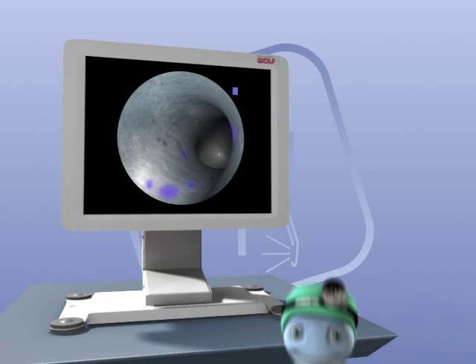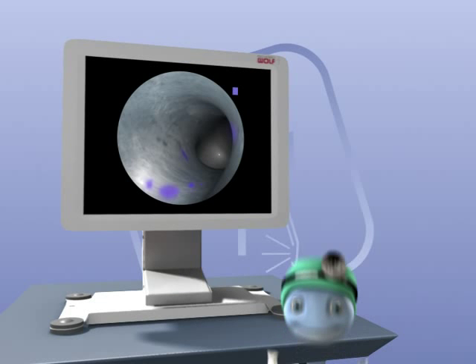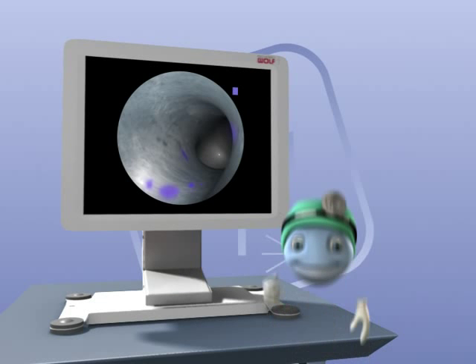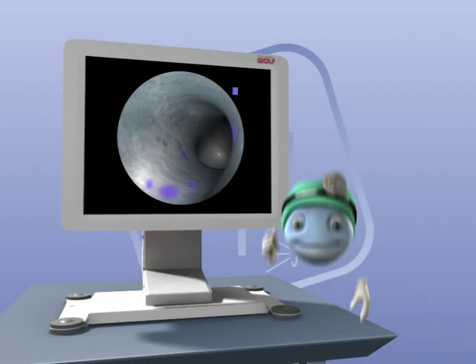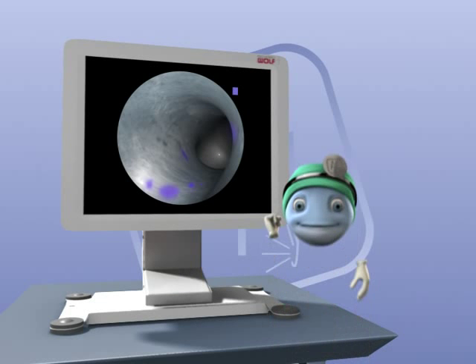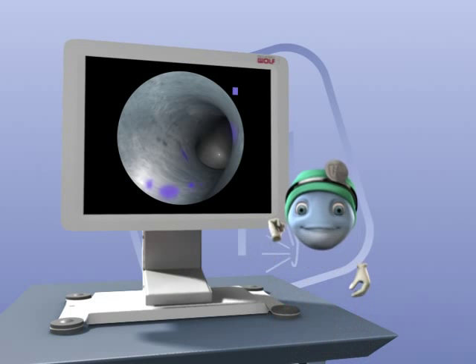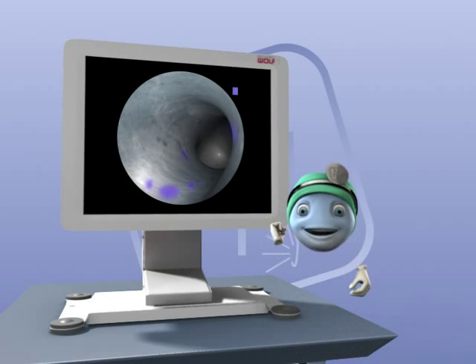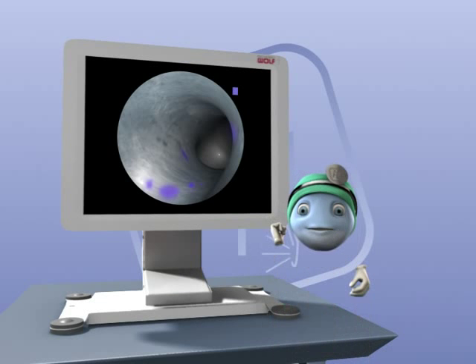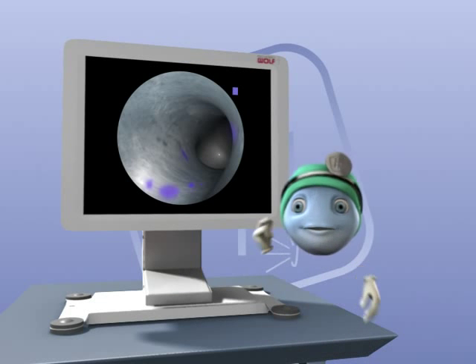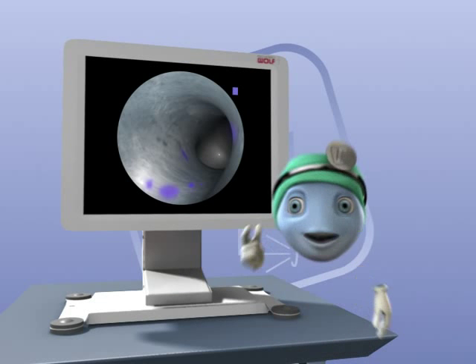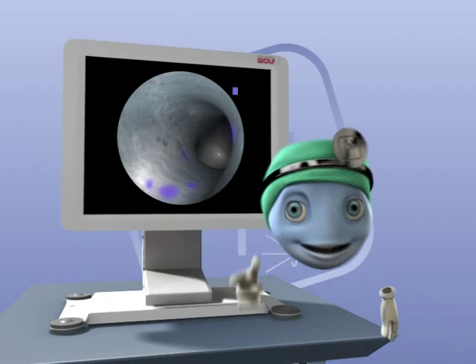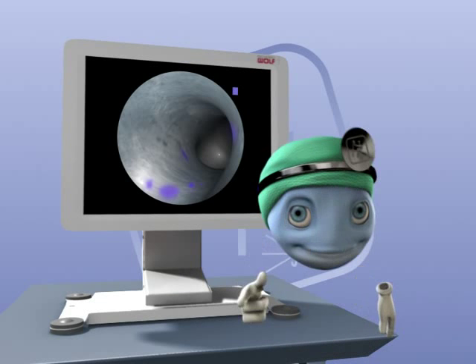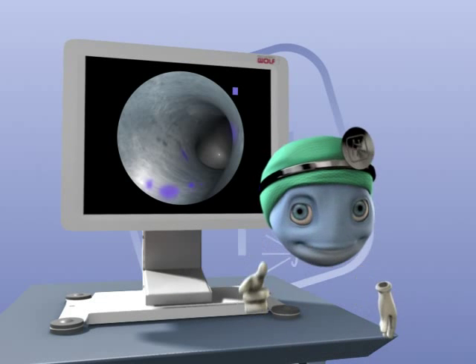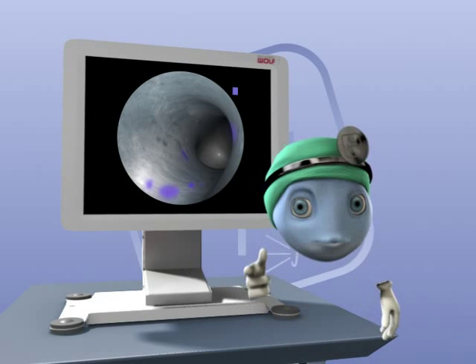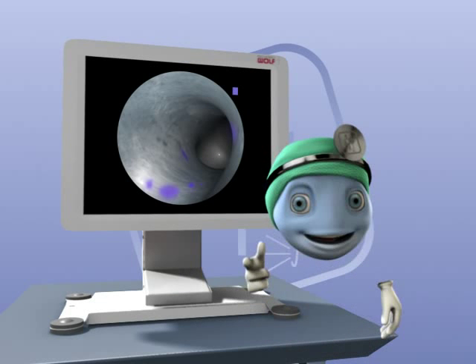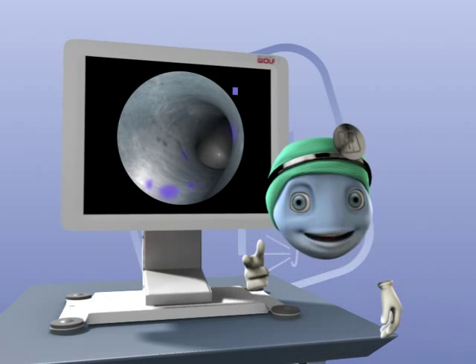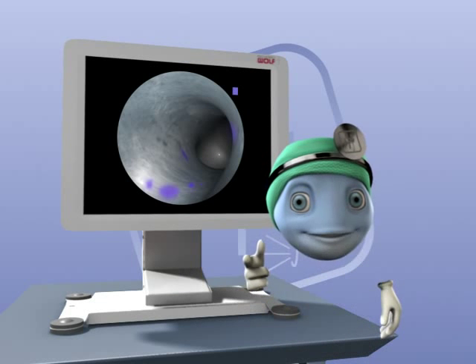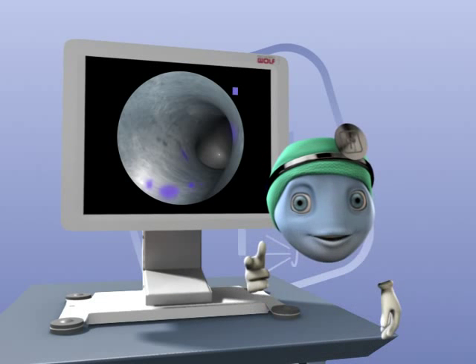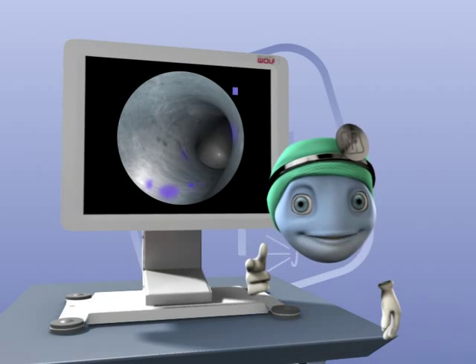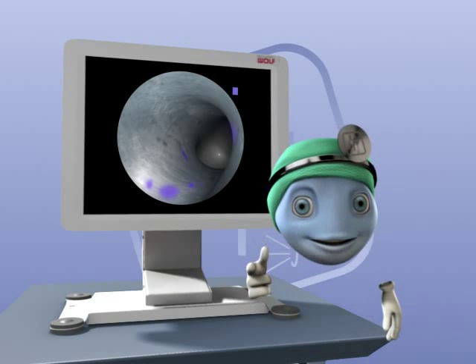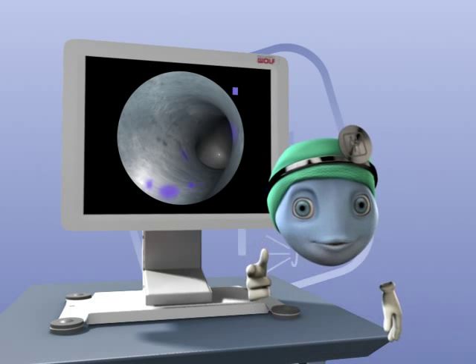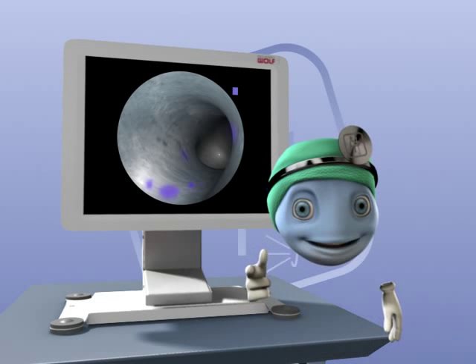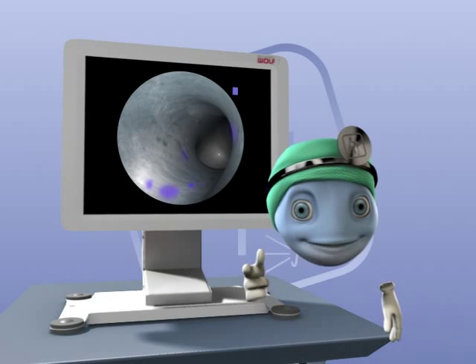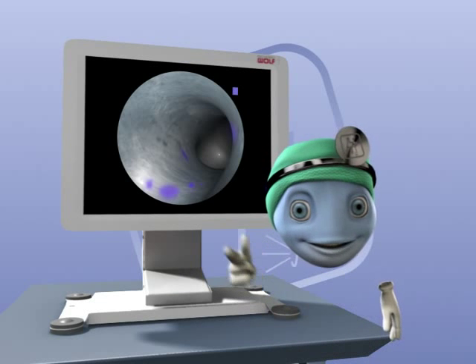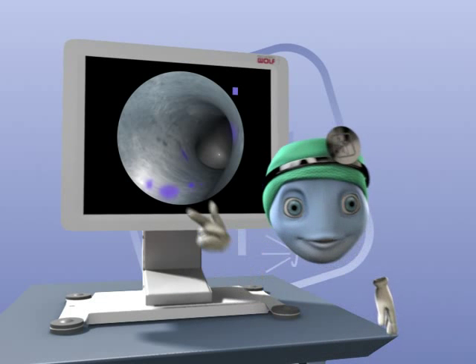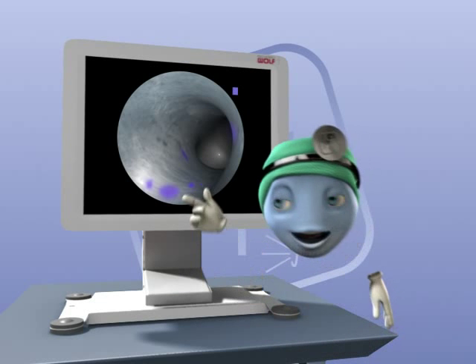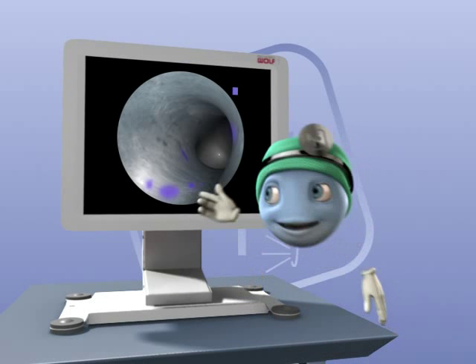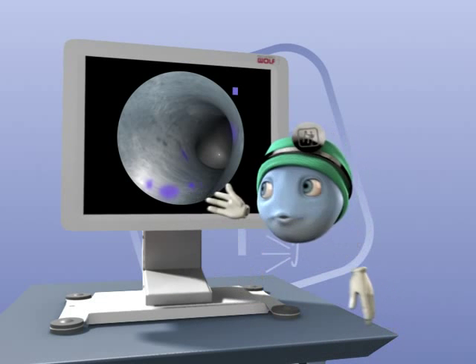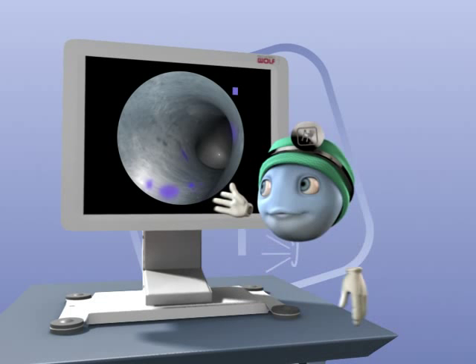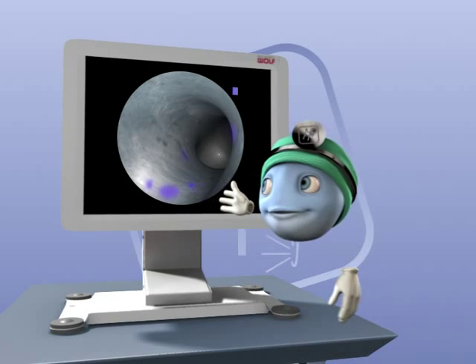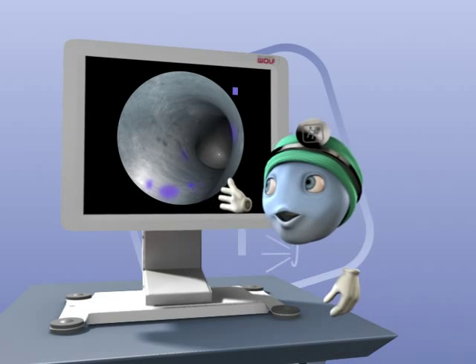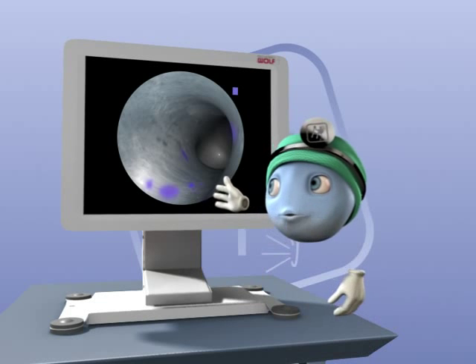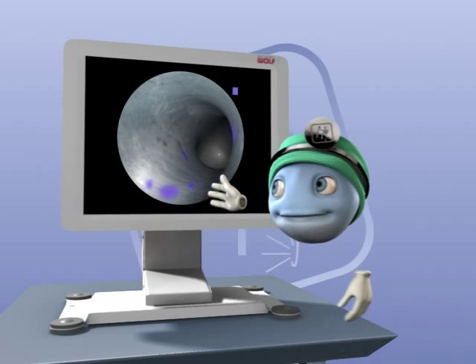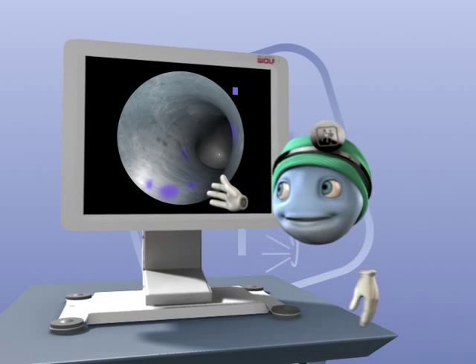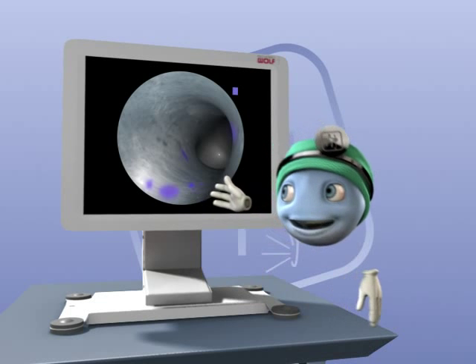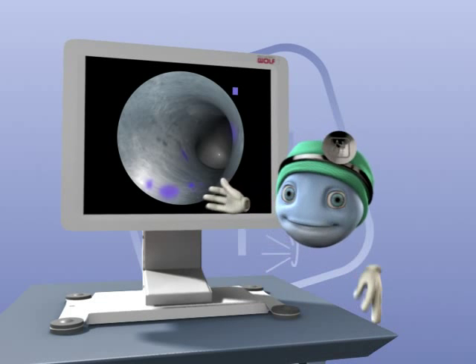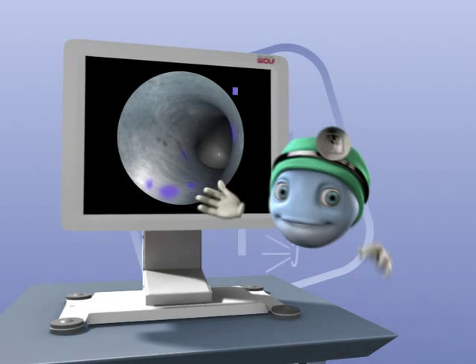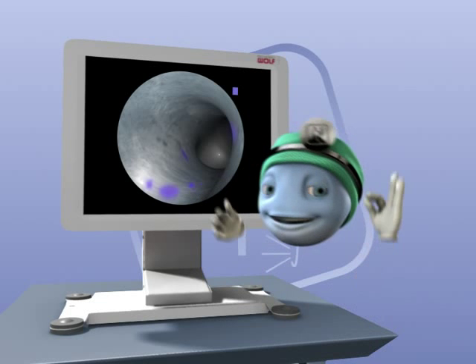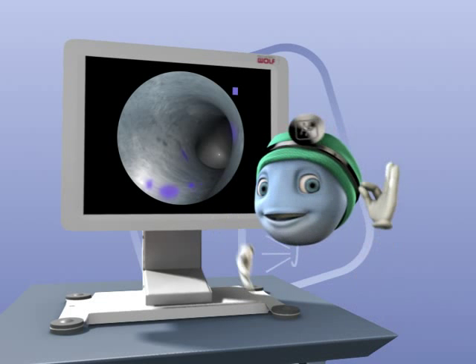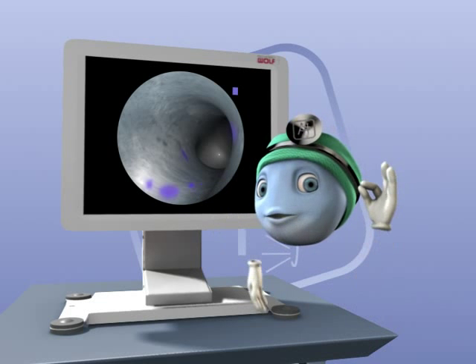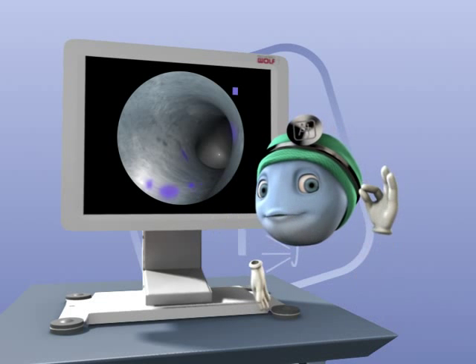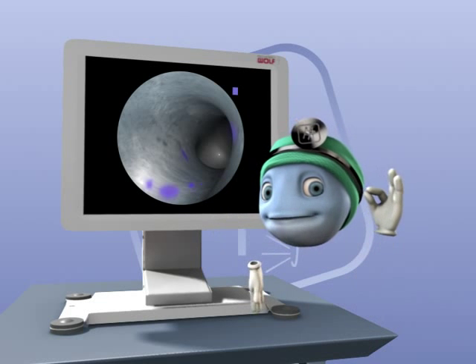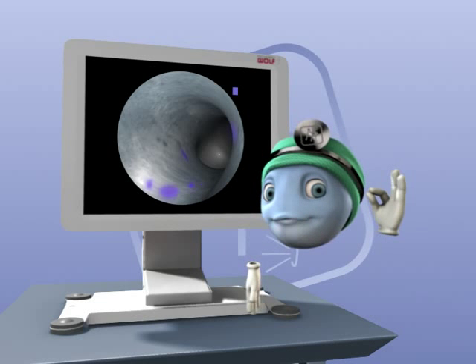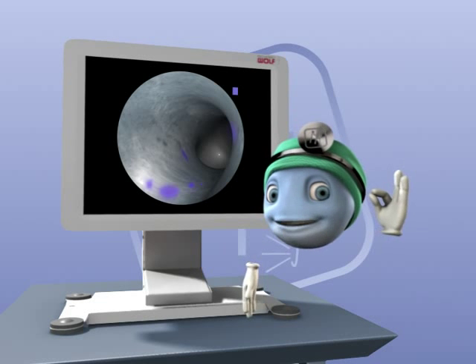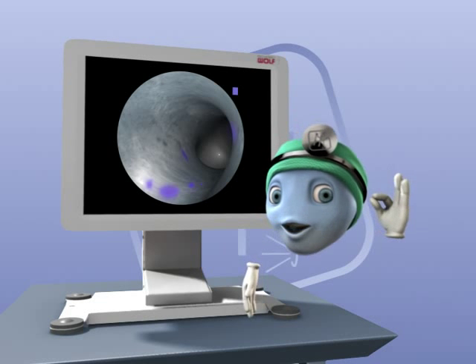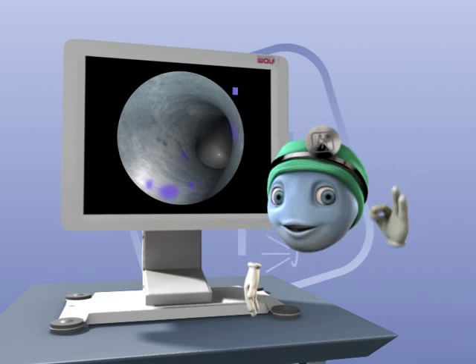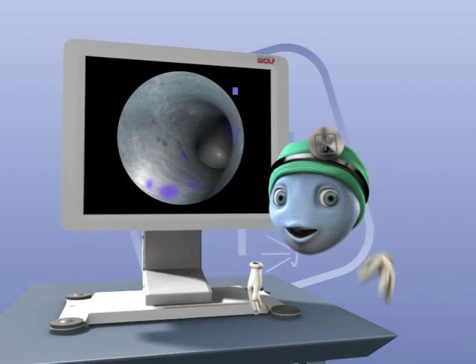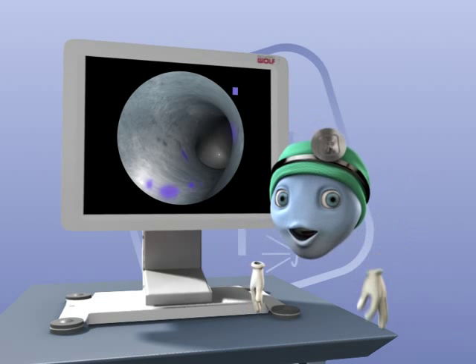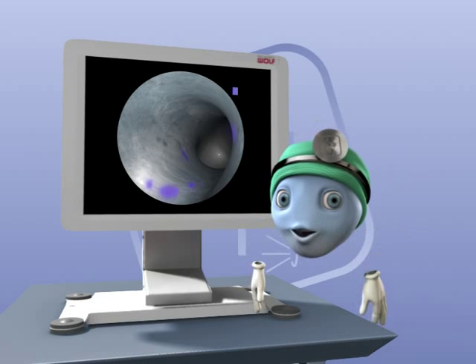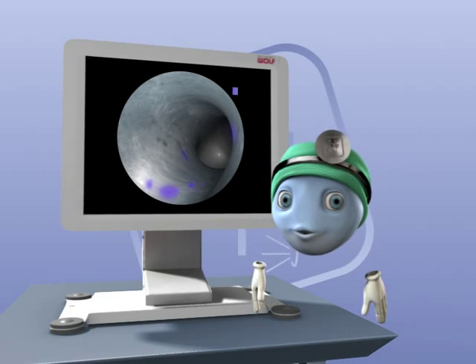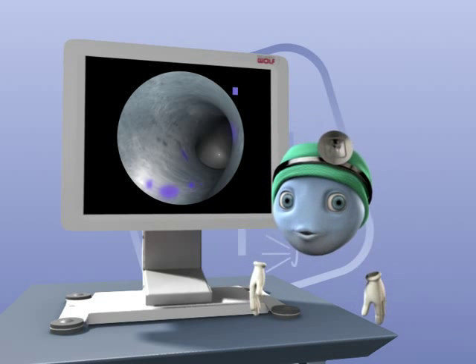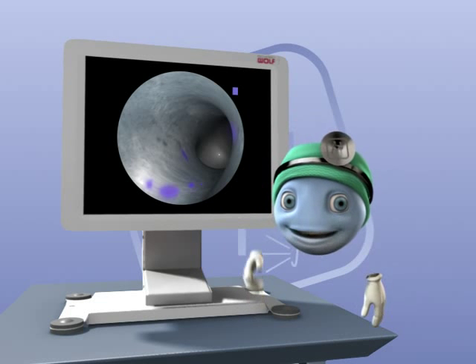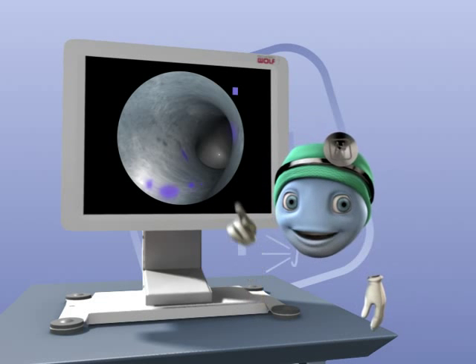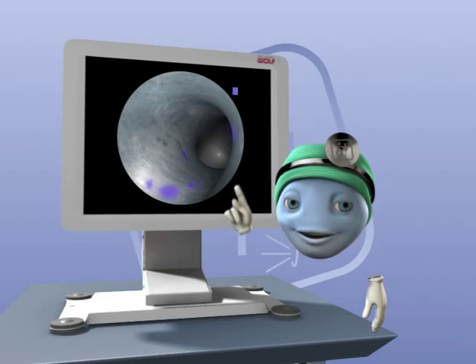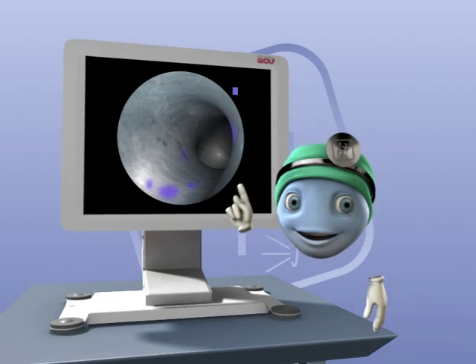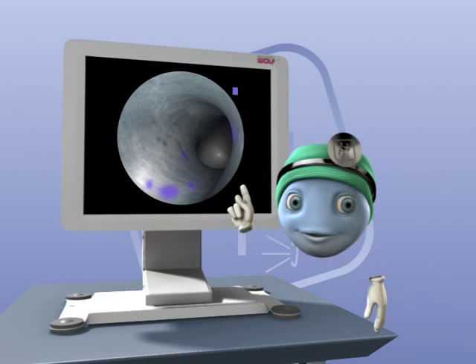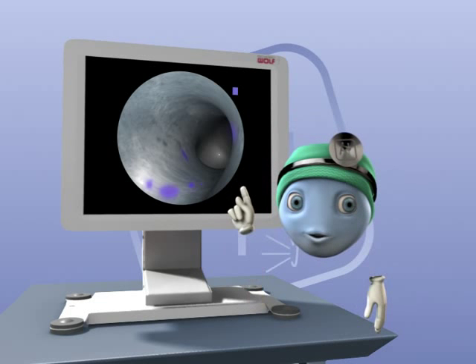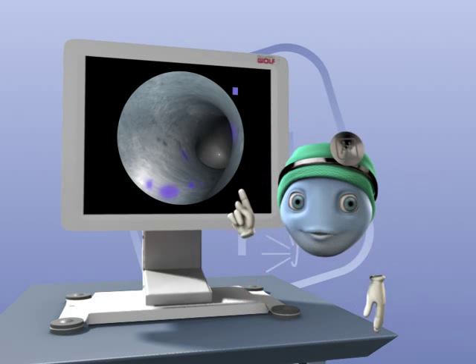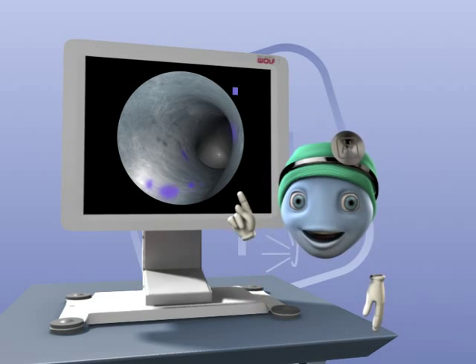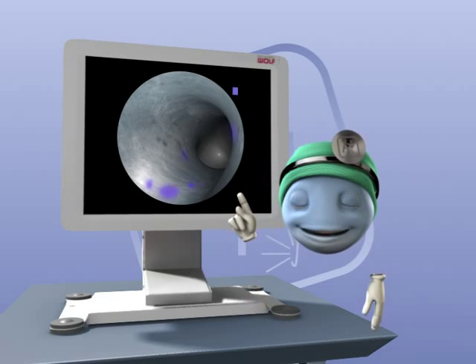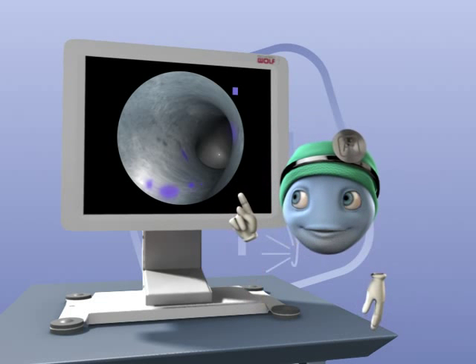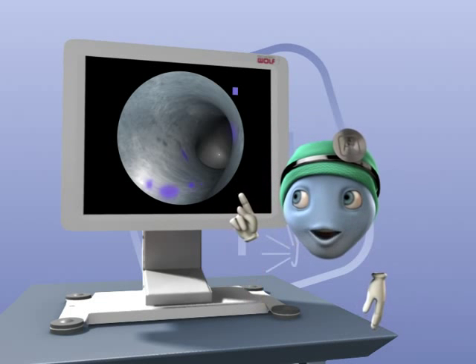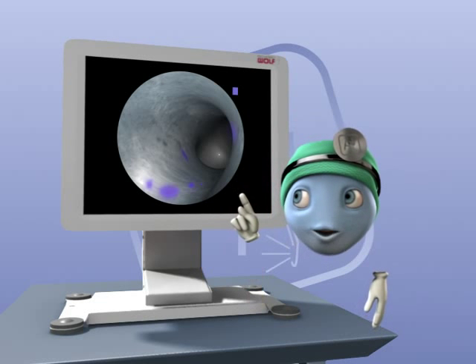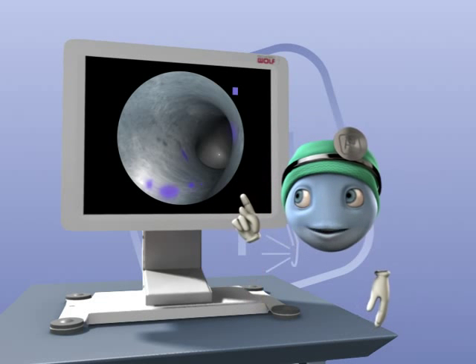By the way, the image quality in DAEF mode is brilliant, which also facilitates the diagnosis.